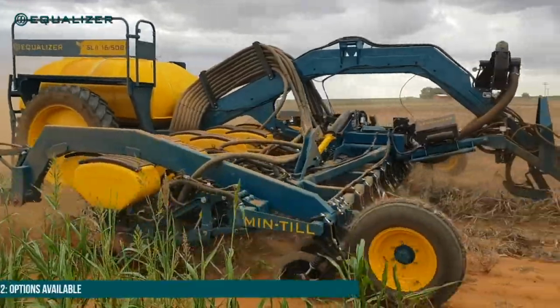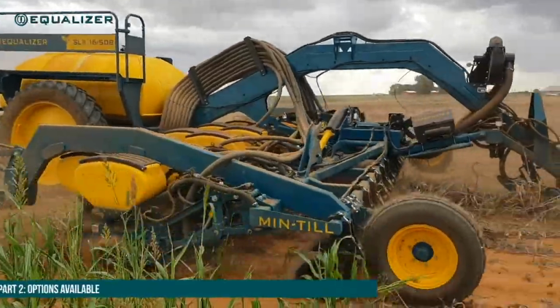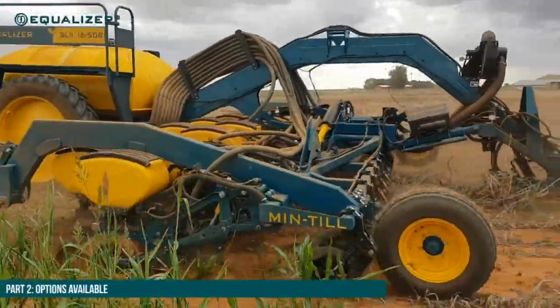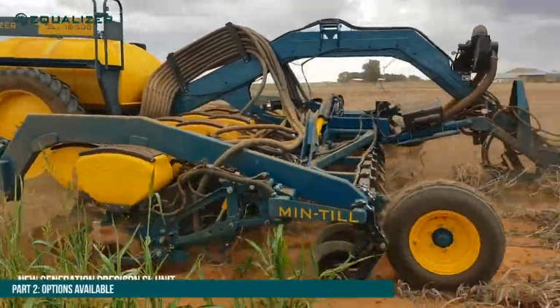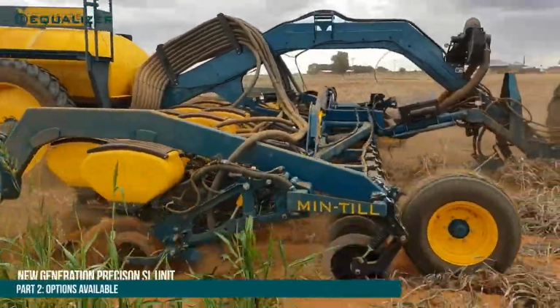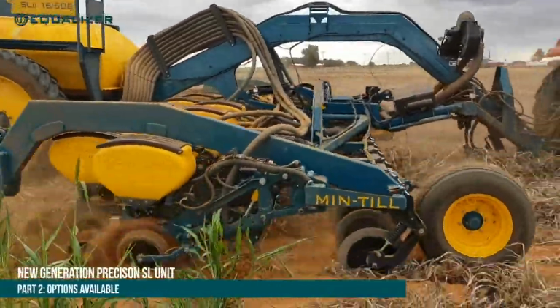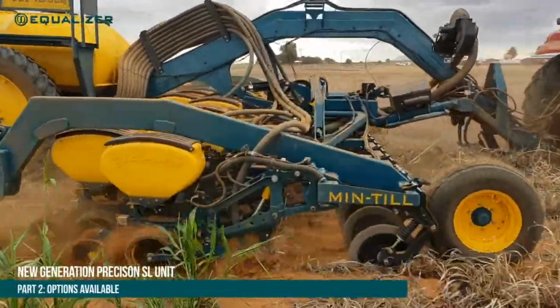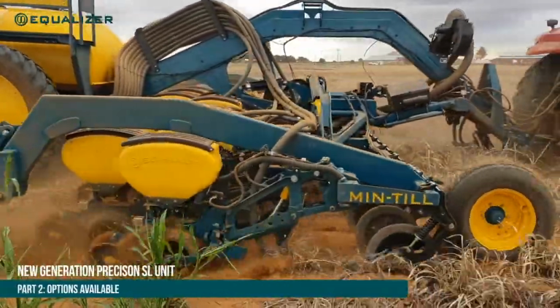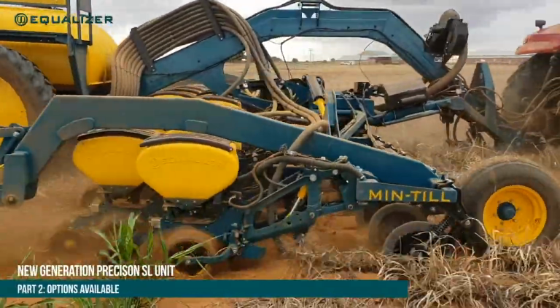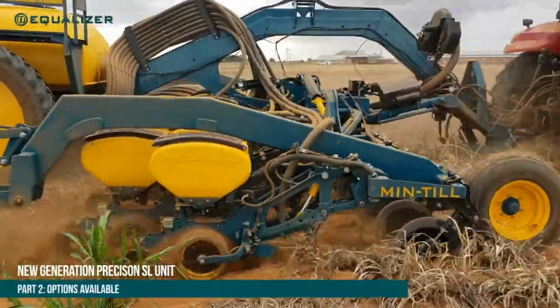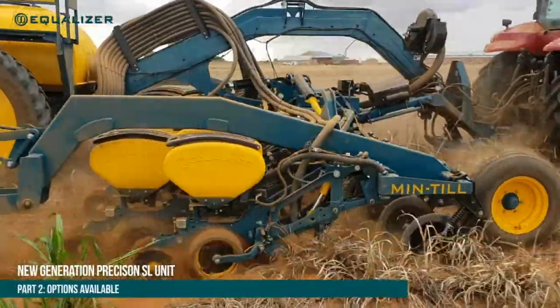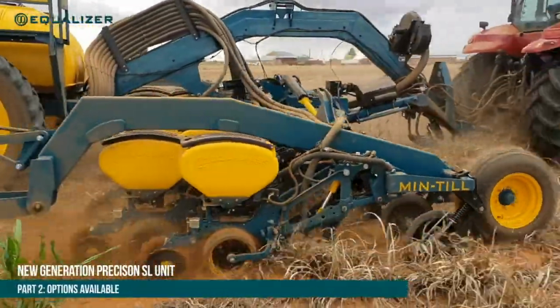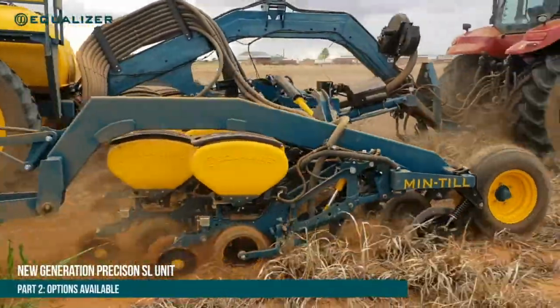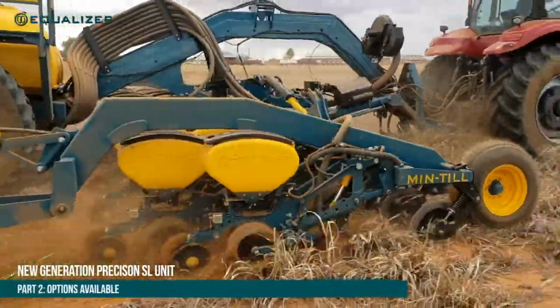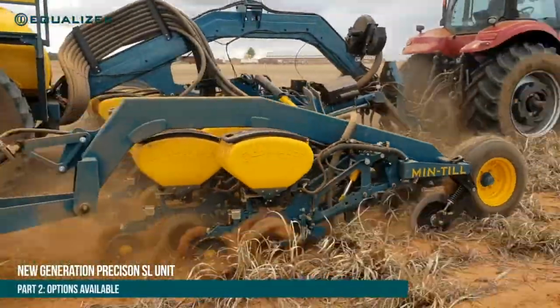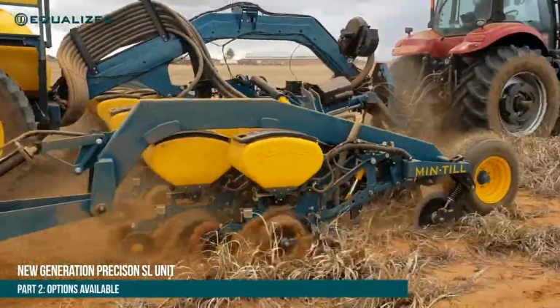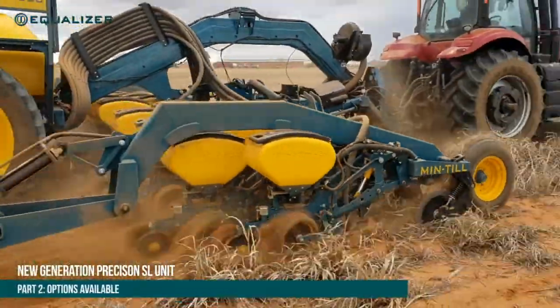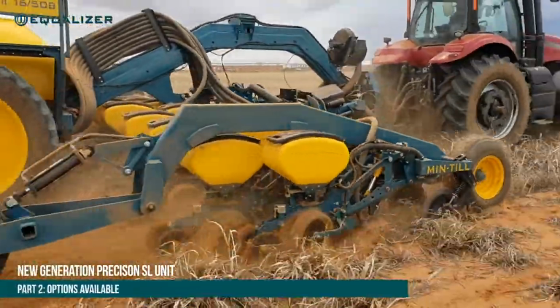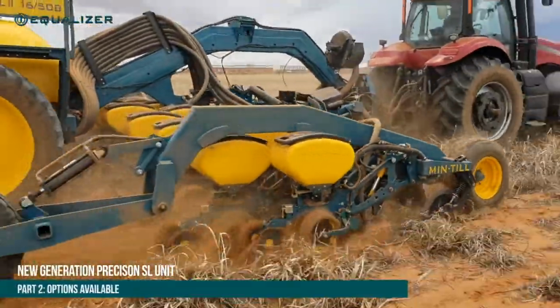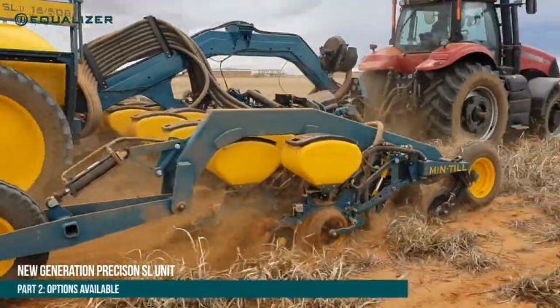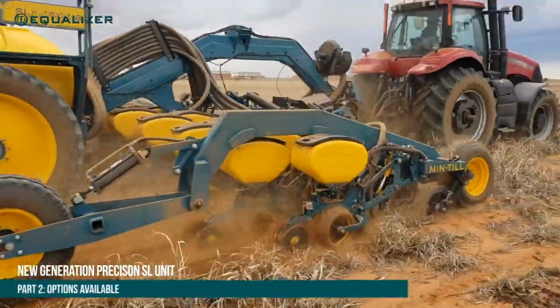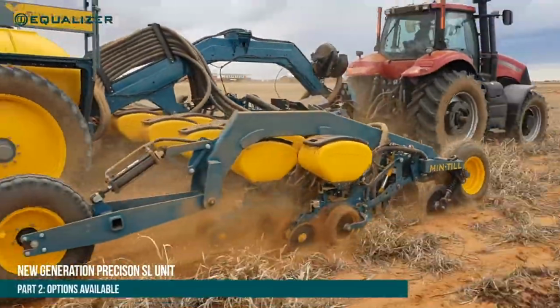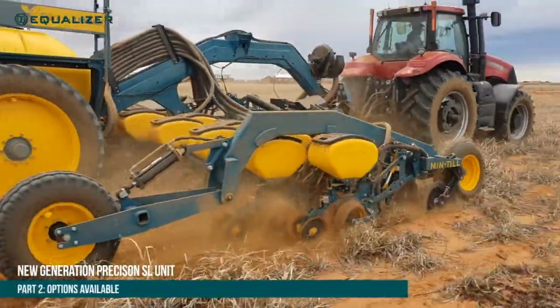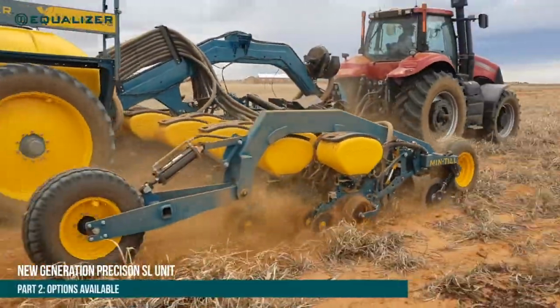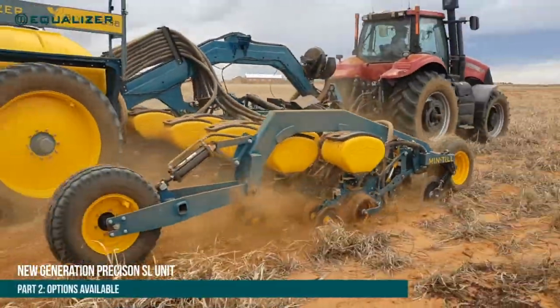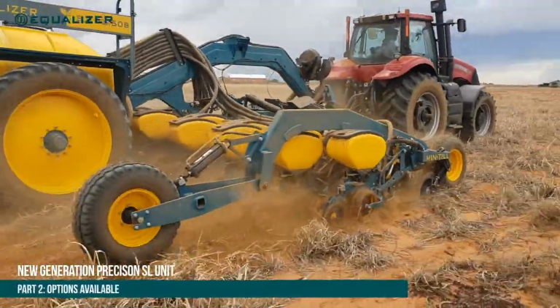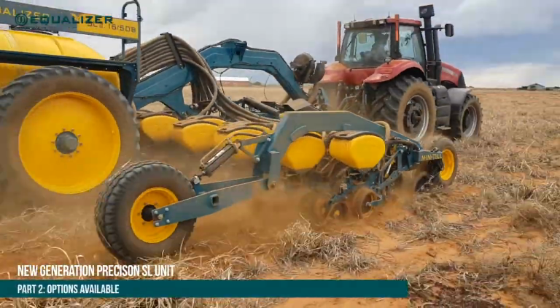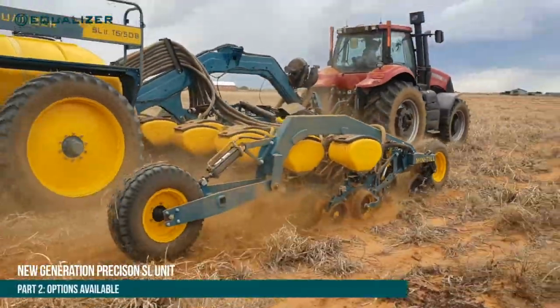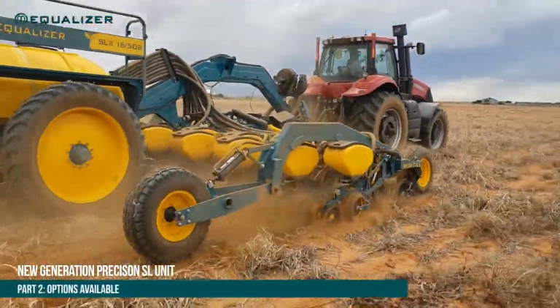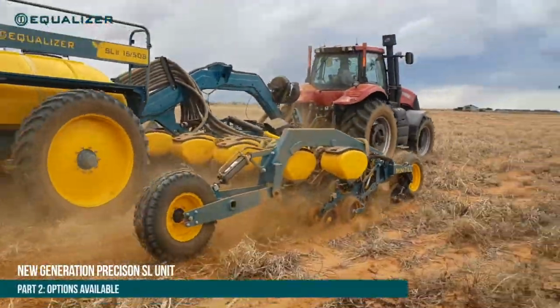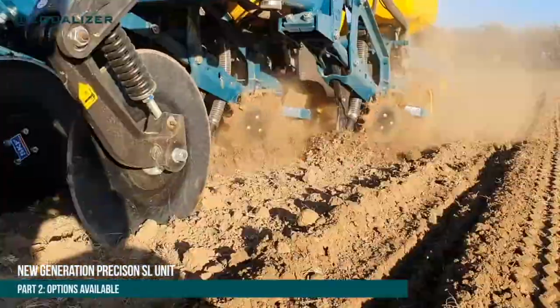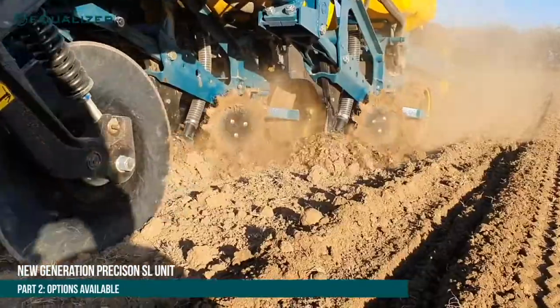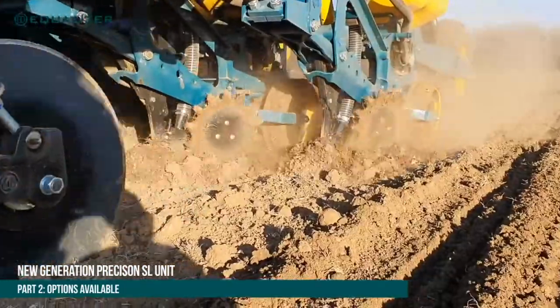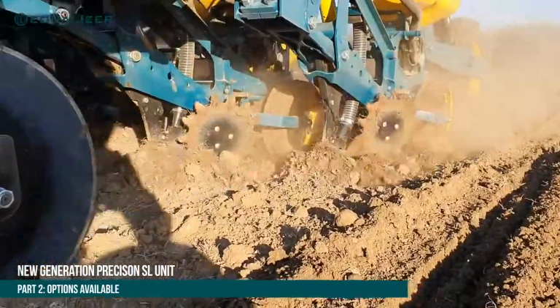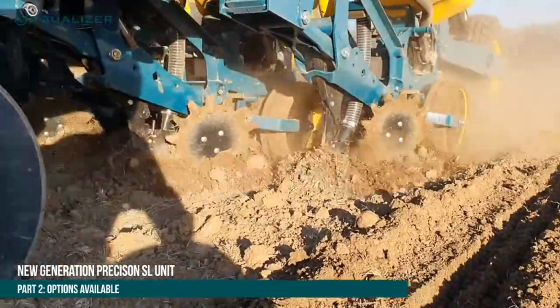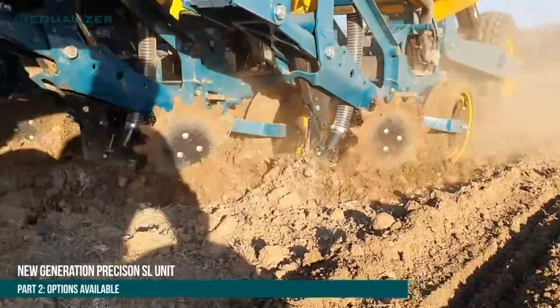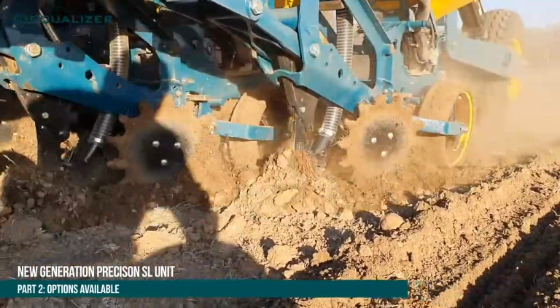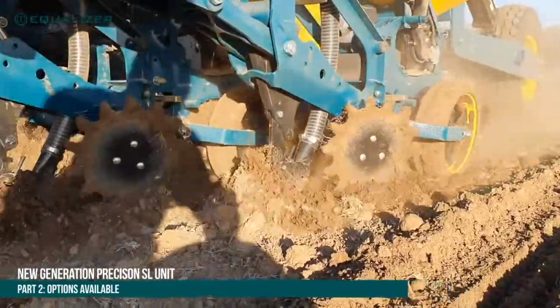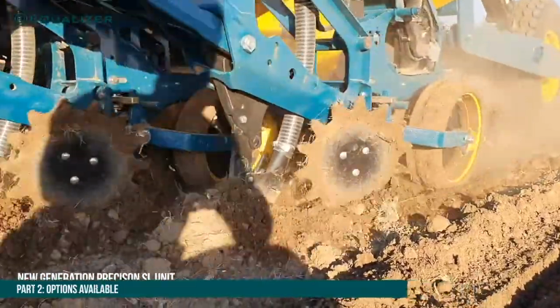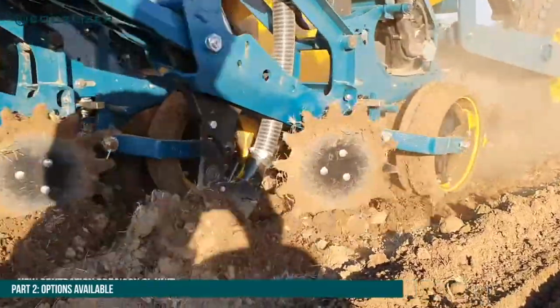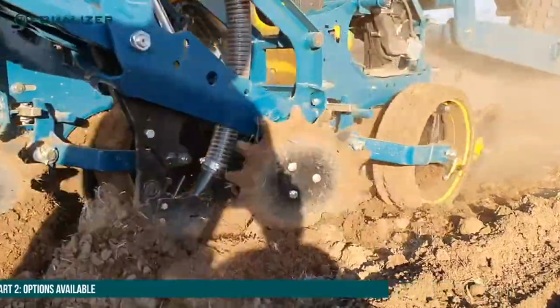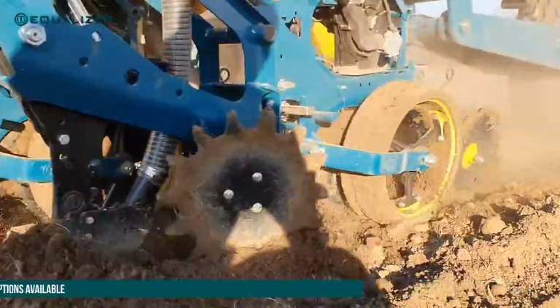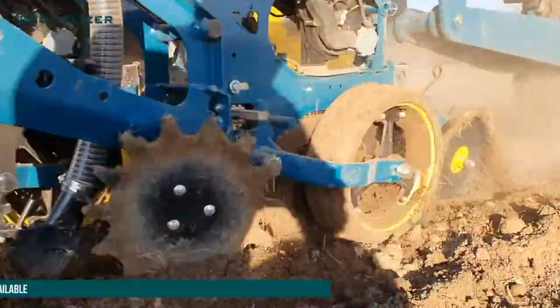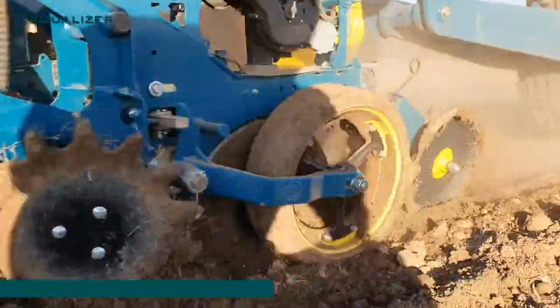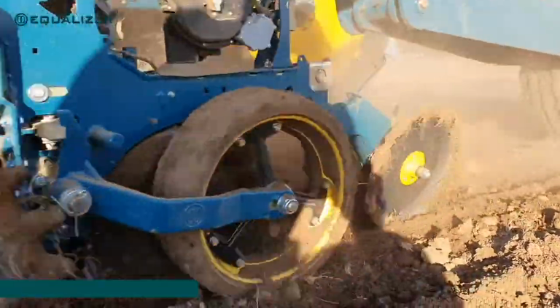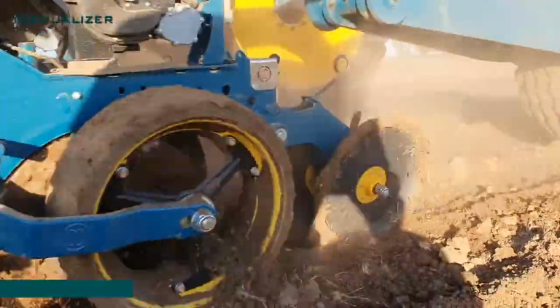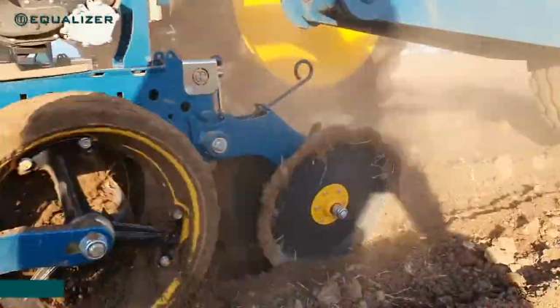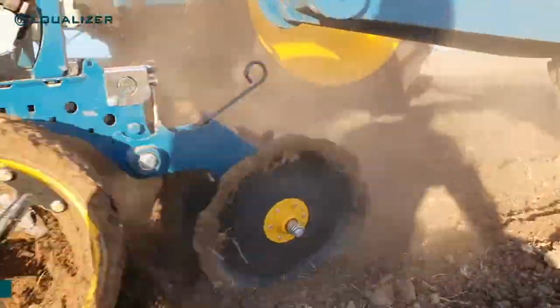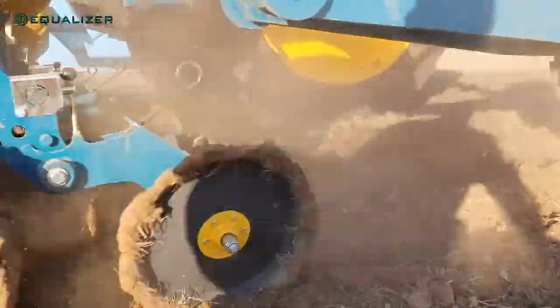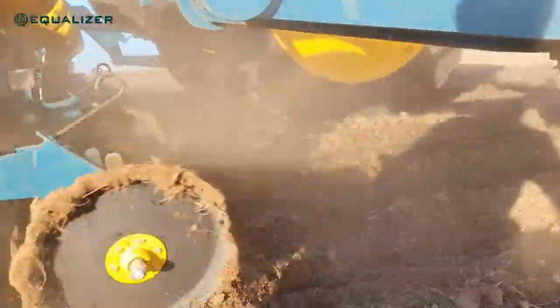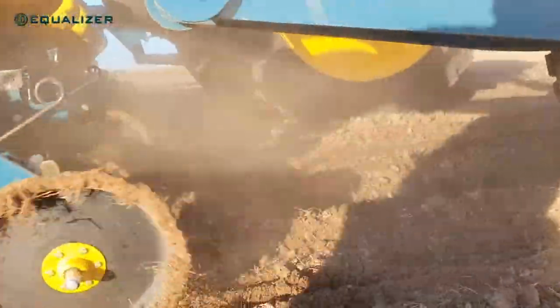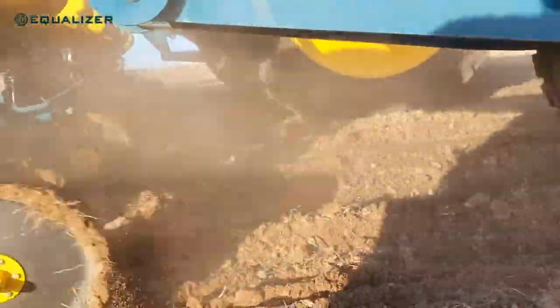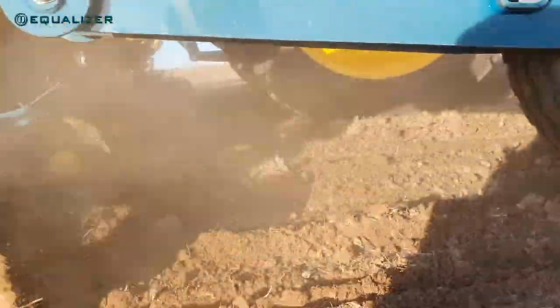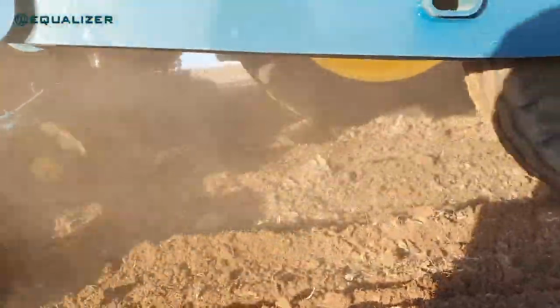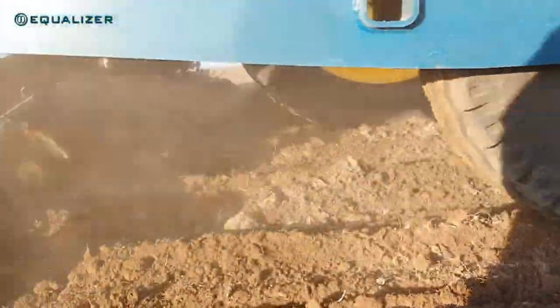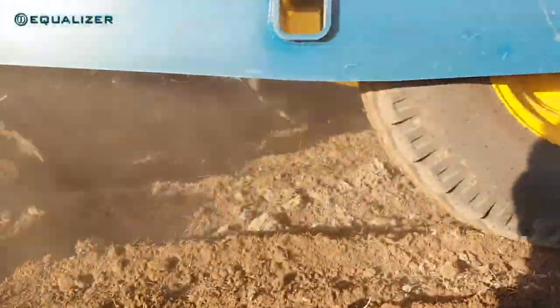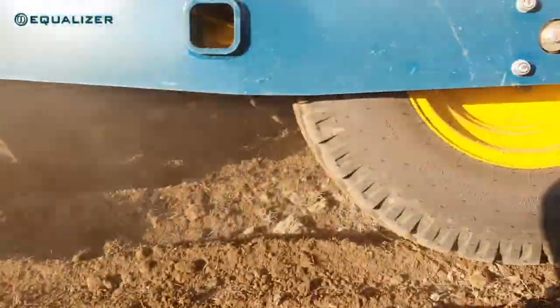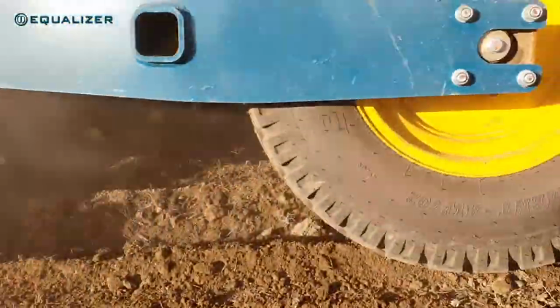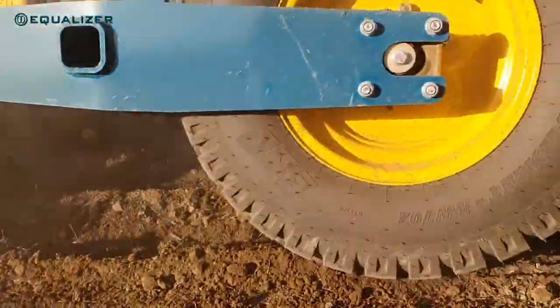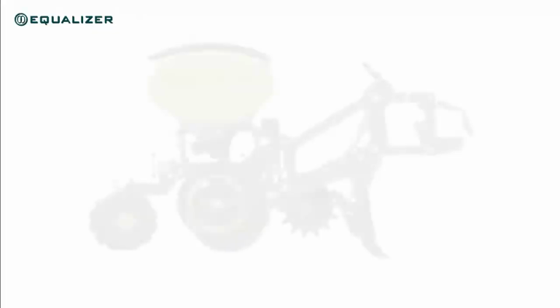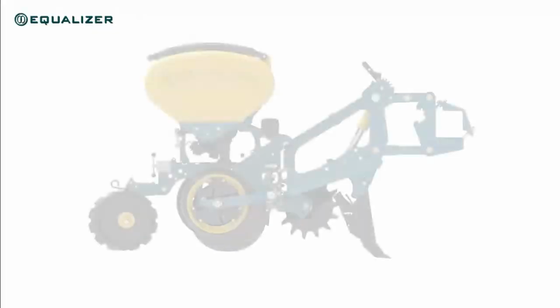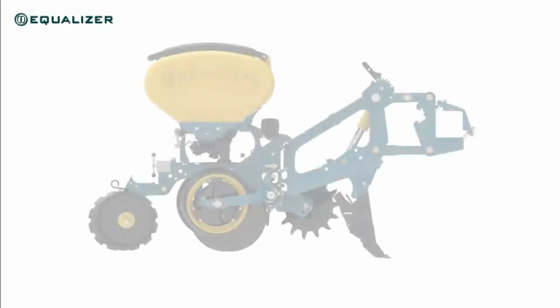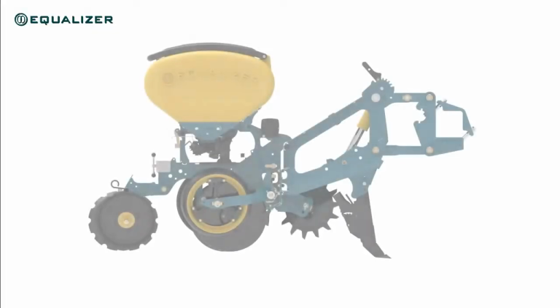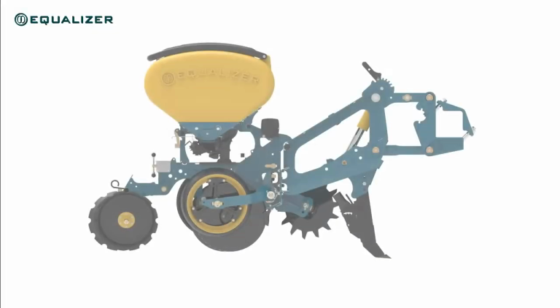Good day. In this video we are going to take a look at the different options on offer with our new second generation SL planting unit and planters.